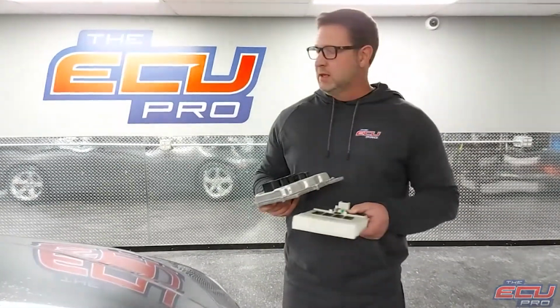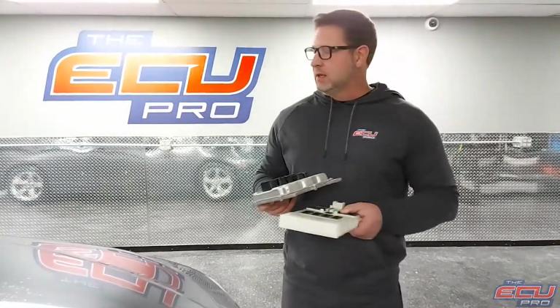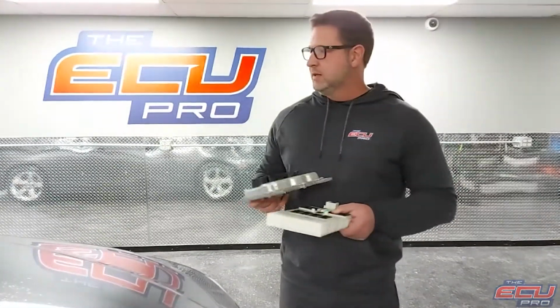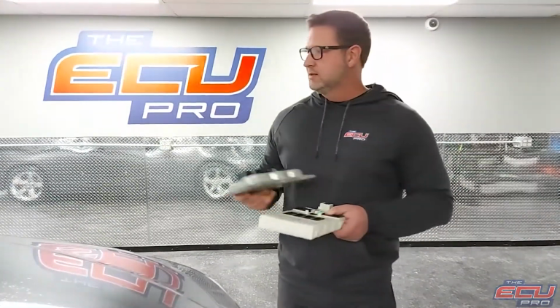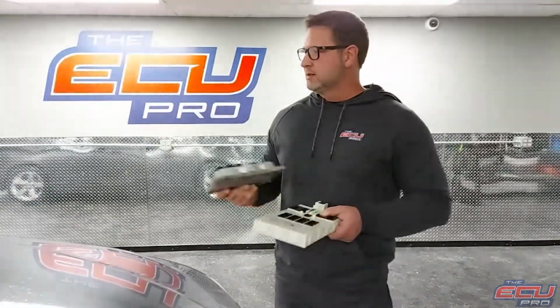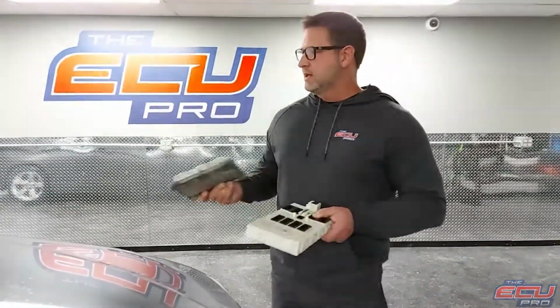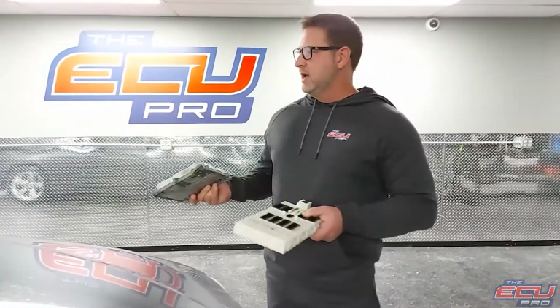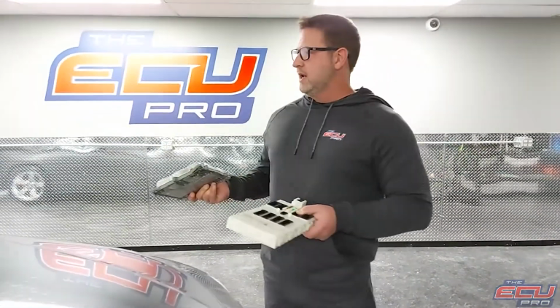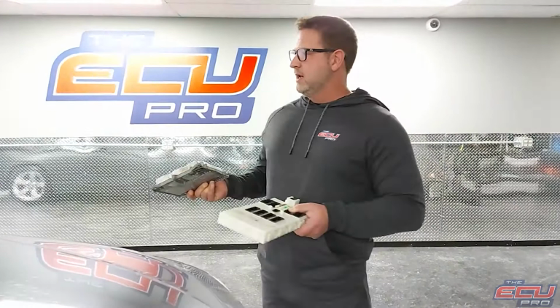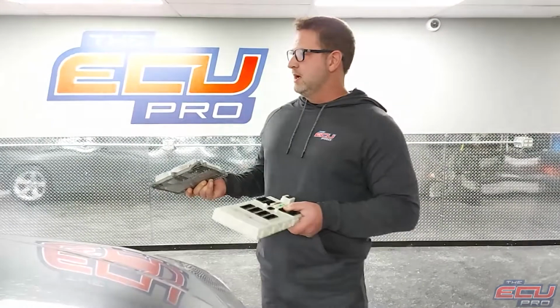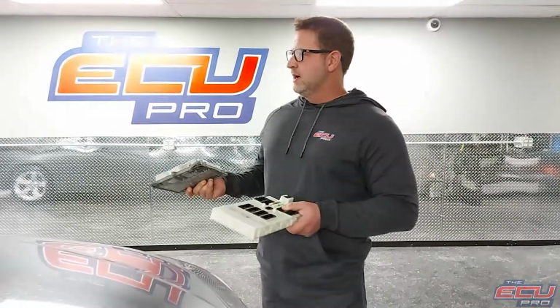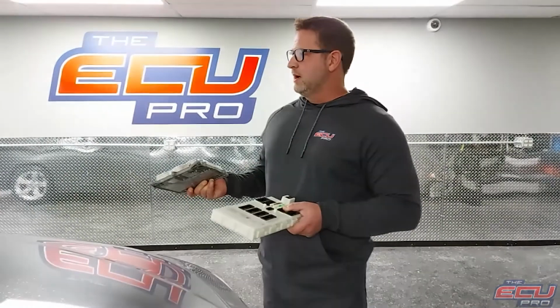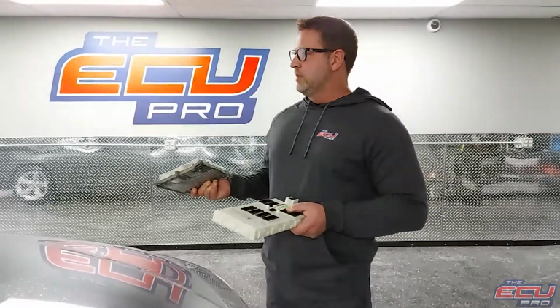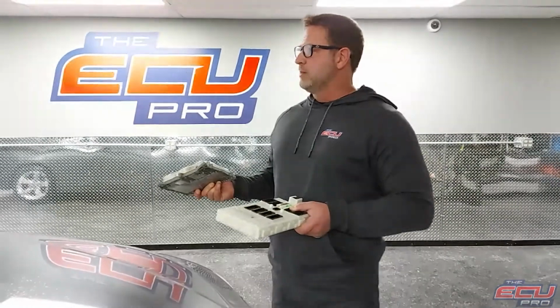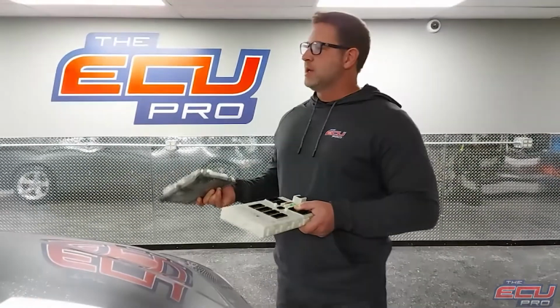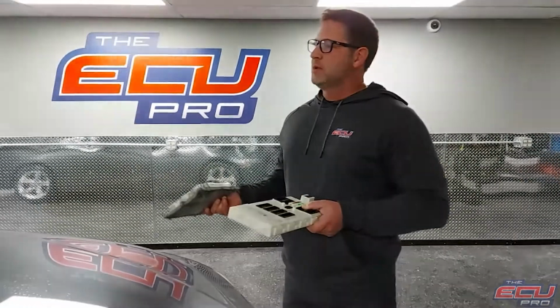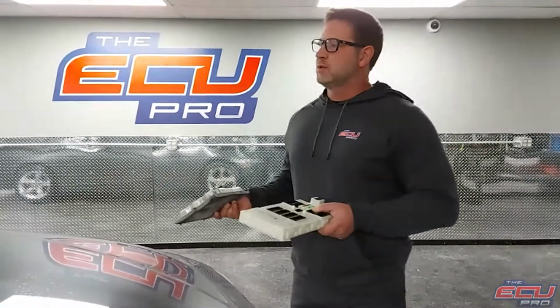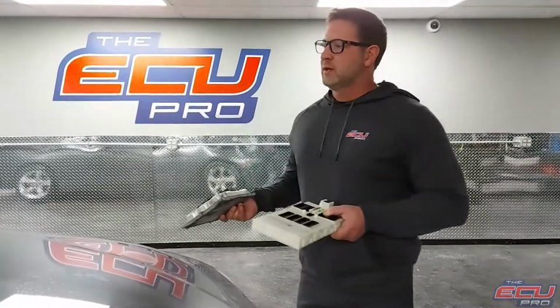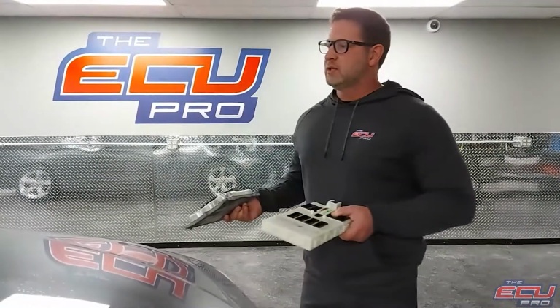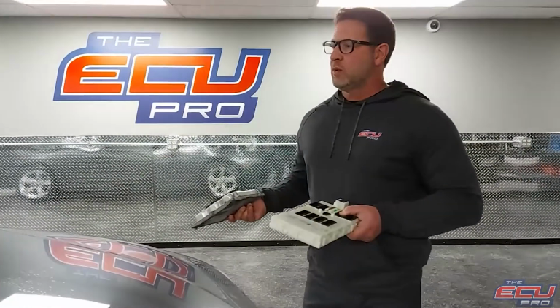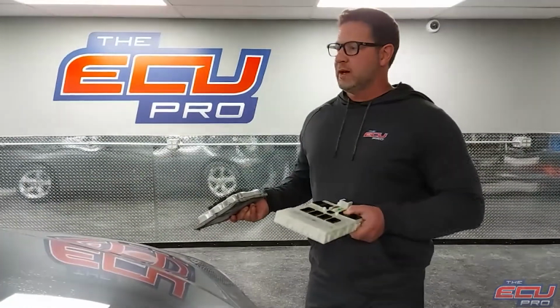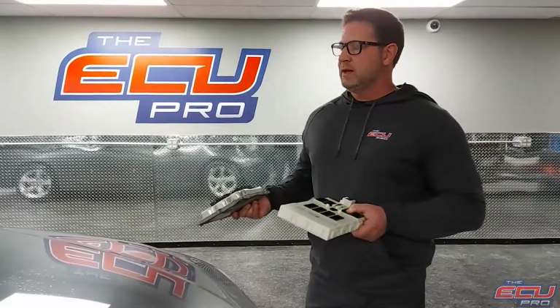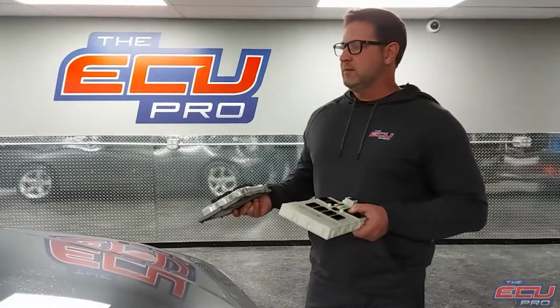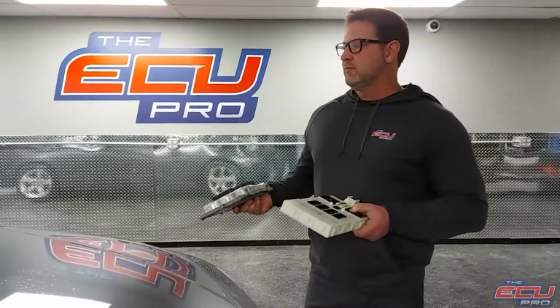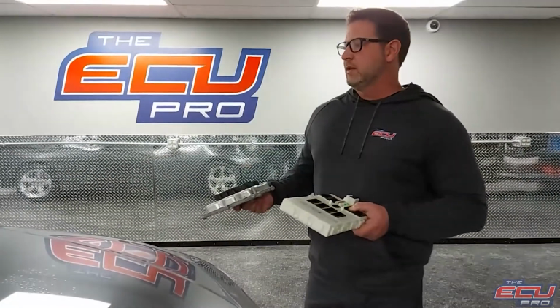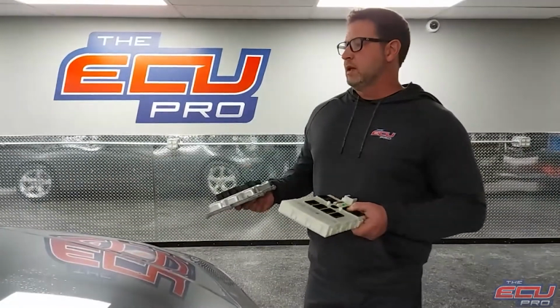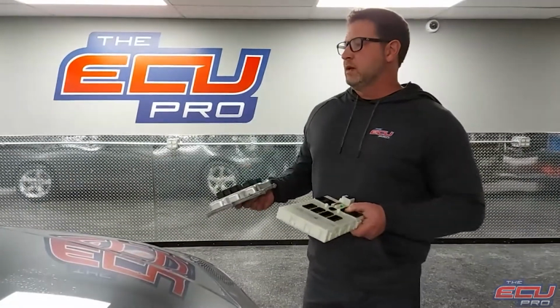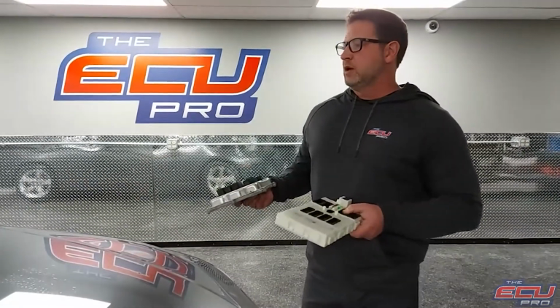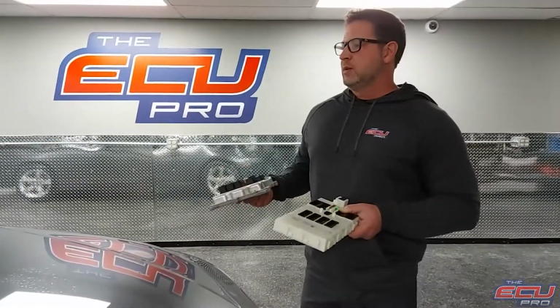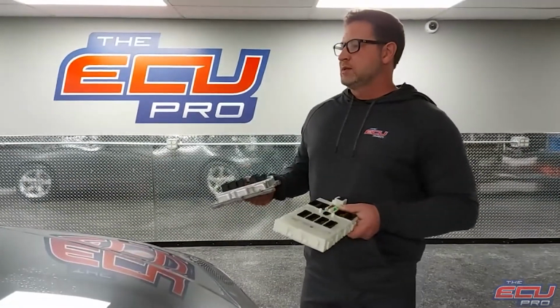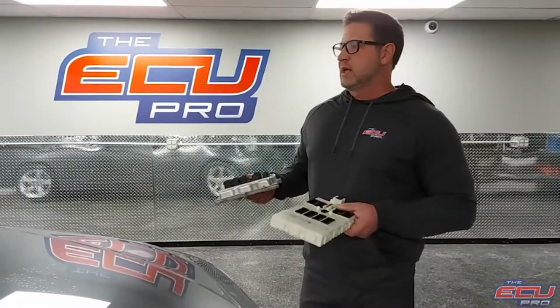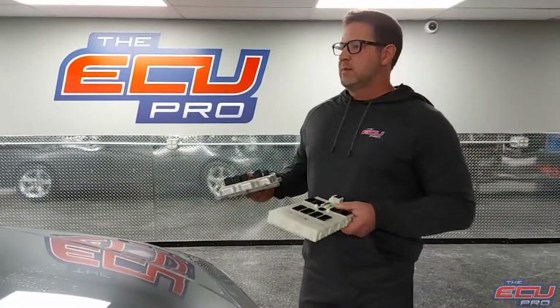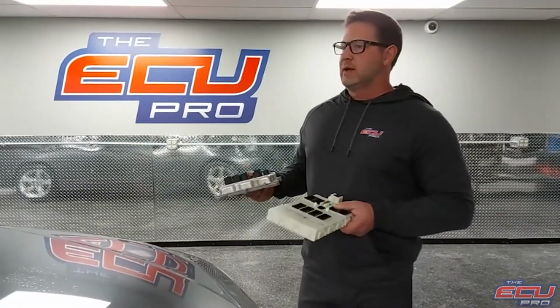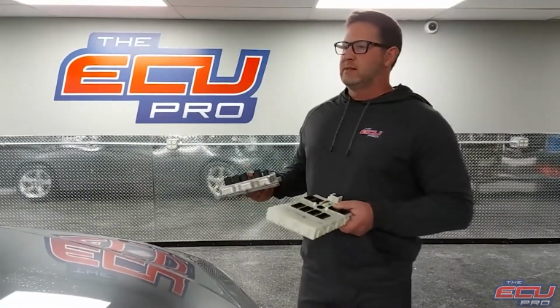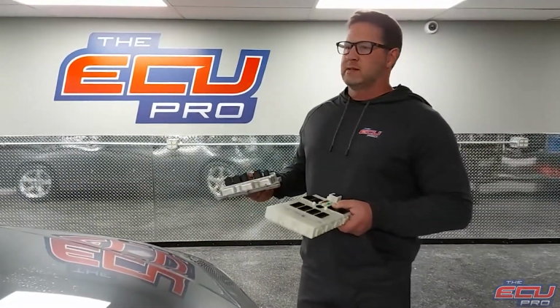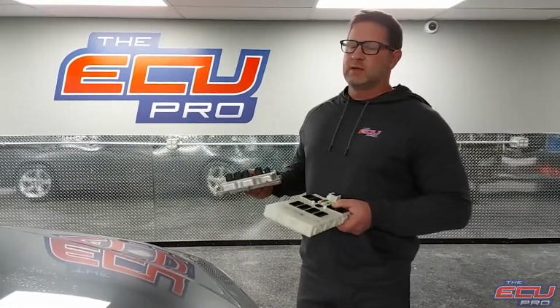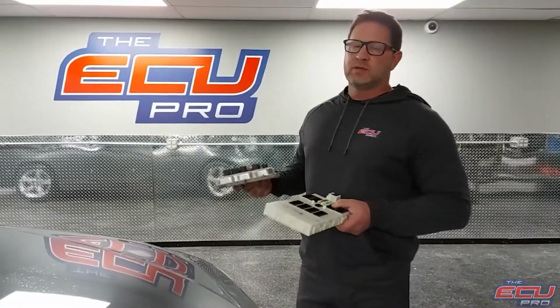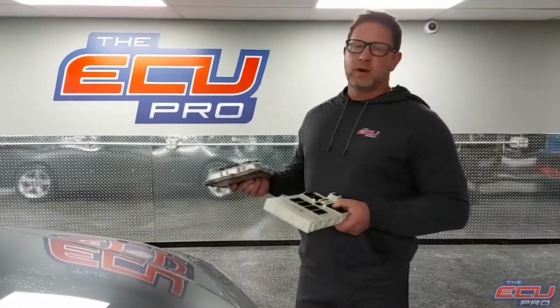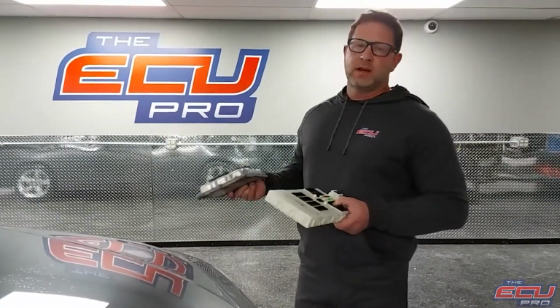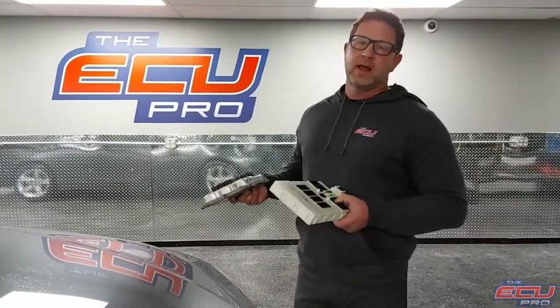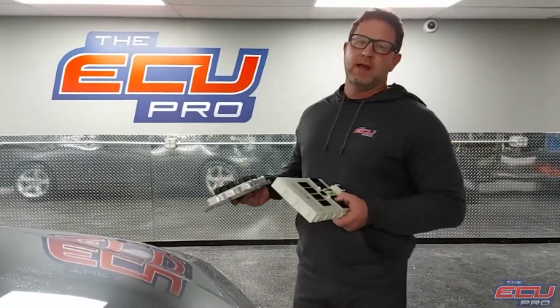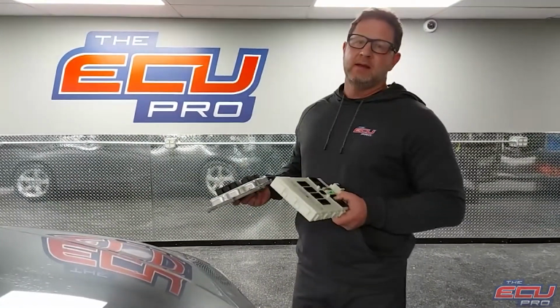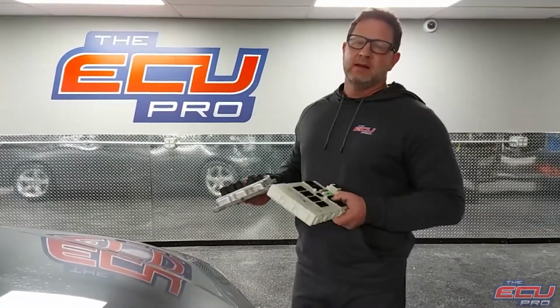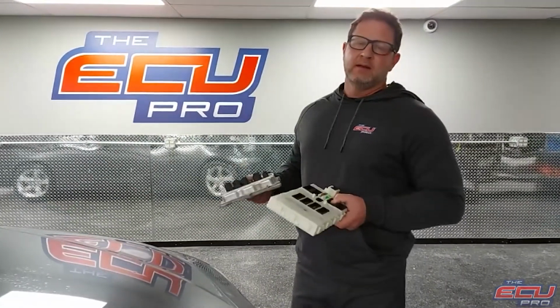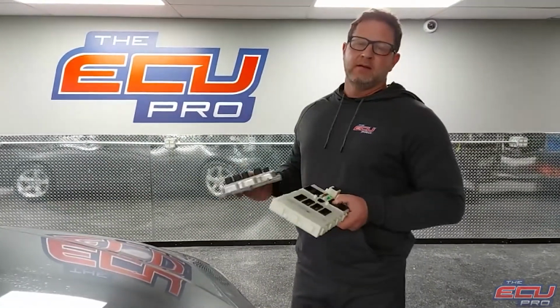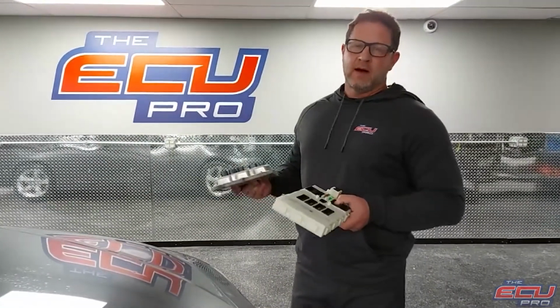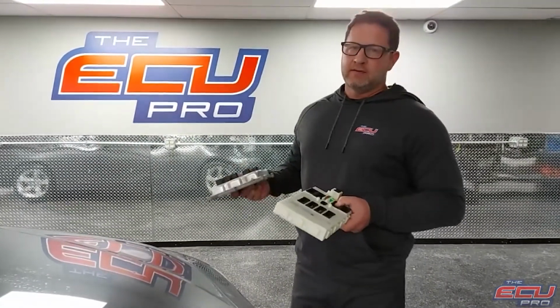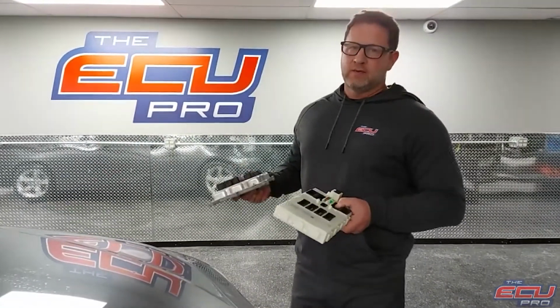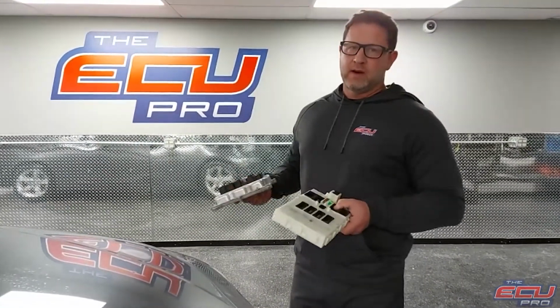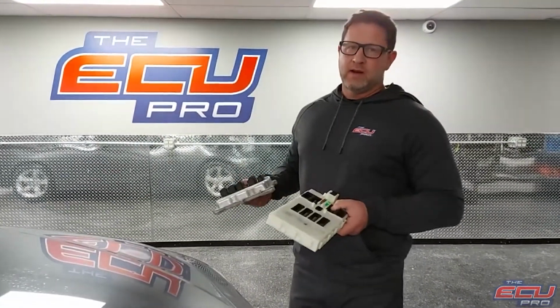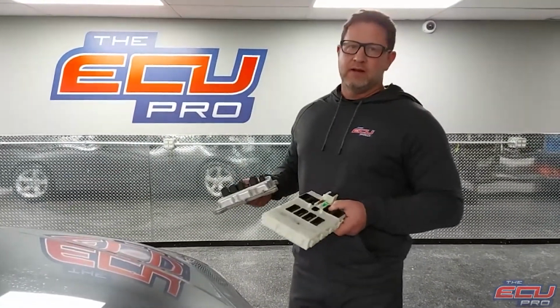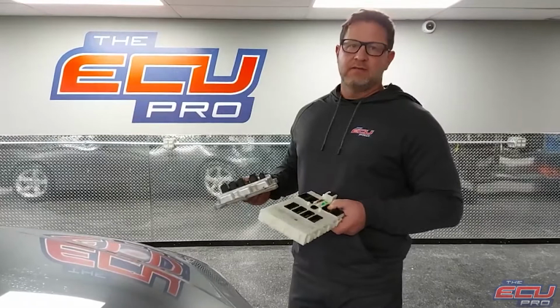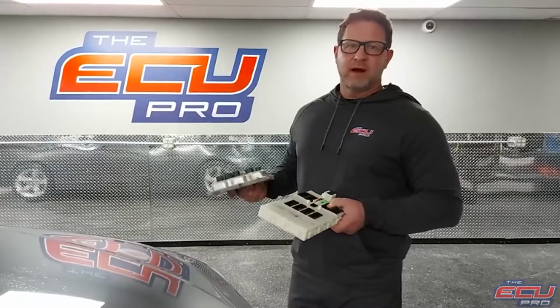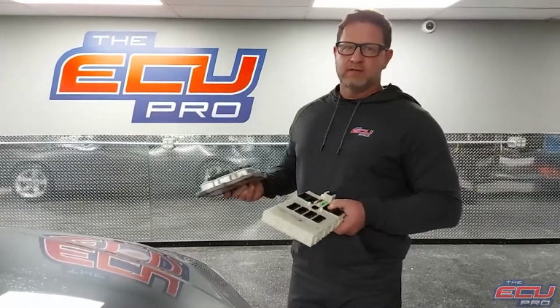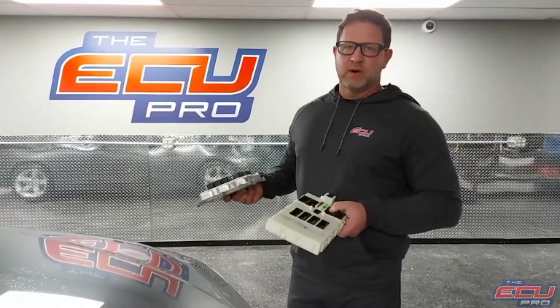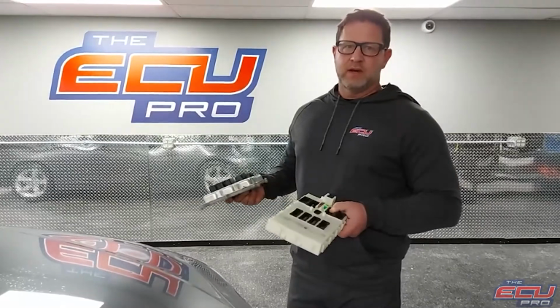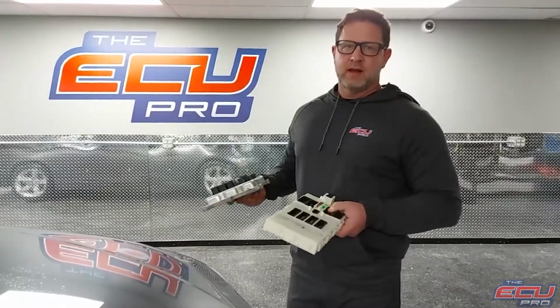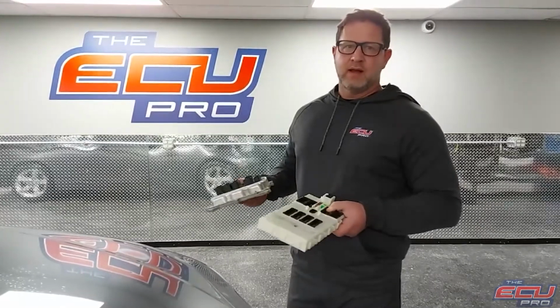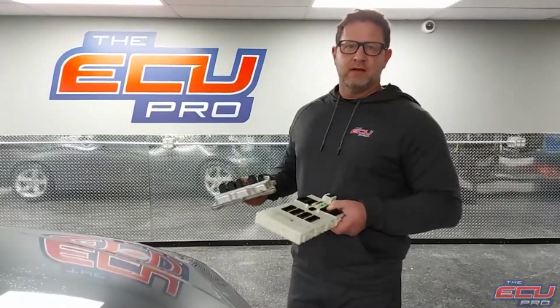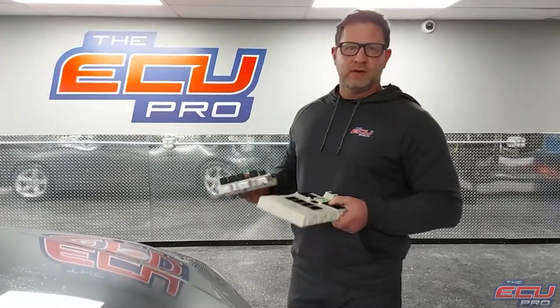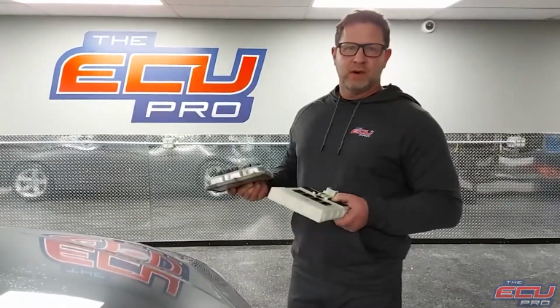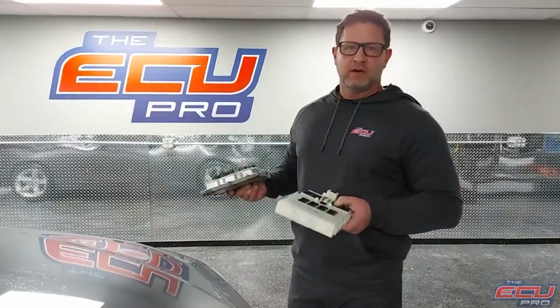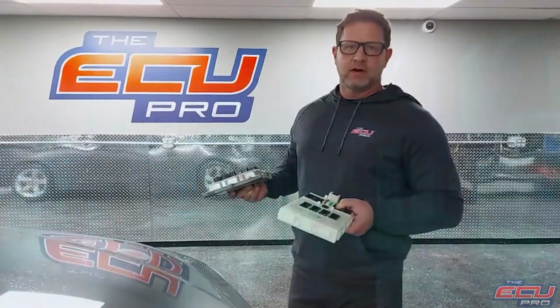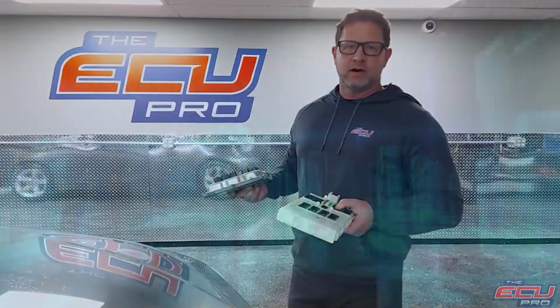This is a BMW 320. It'll be the same as a 328, 520, 528, and a few other cars.